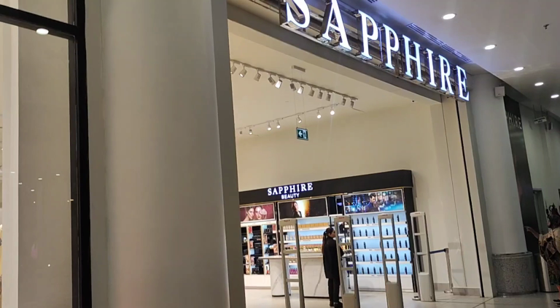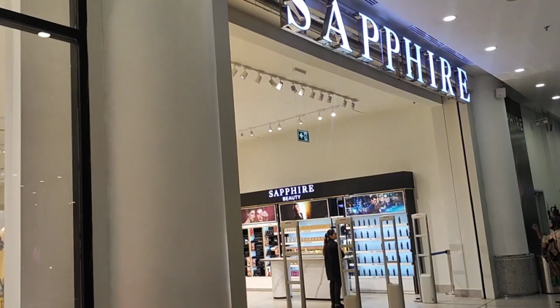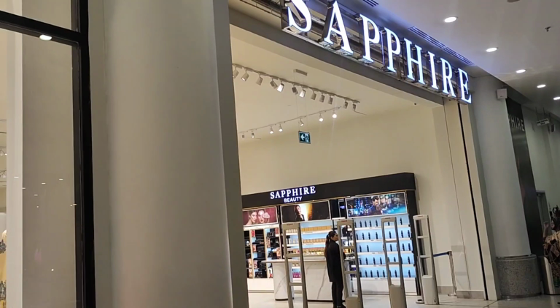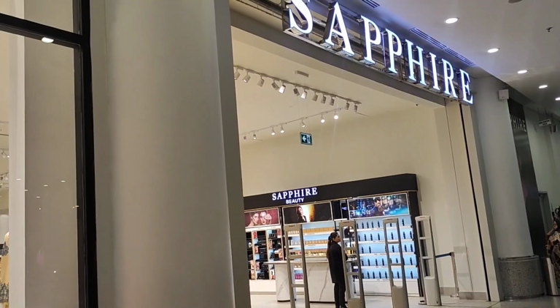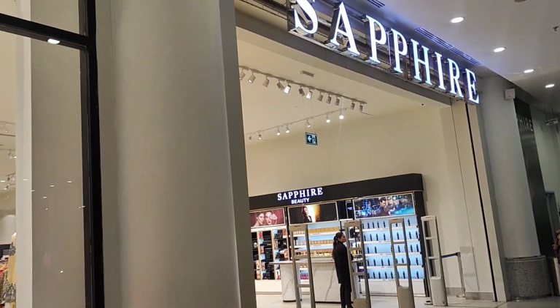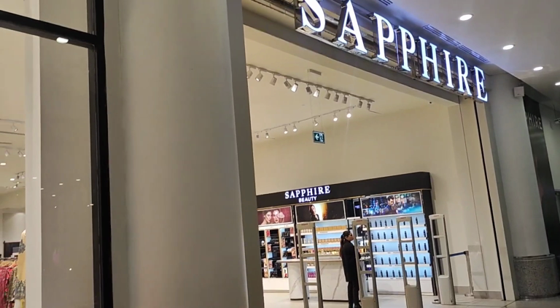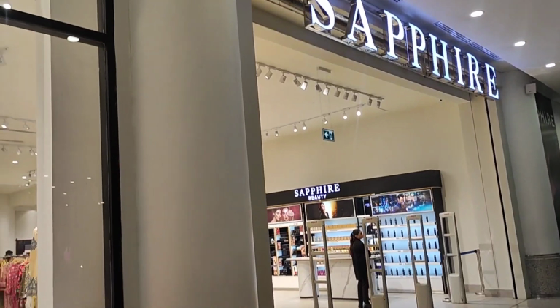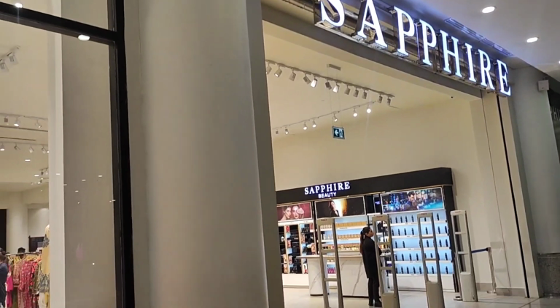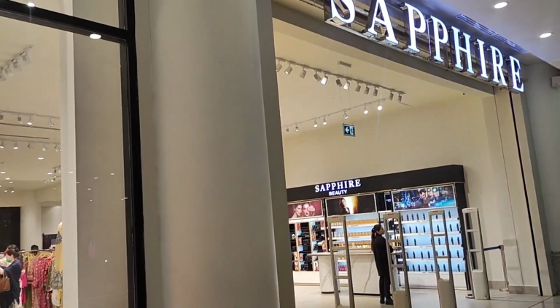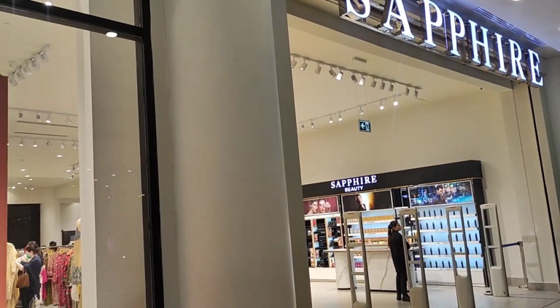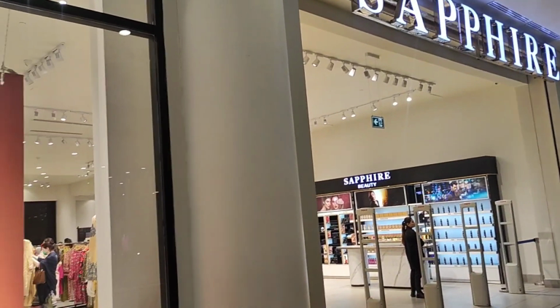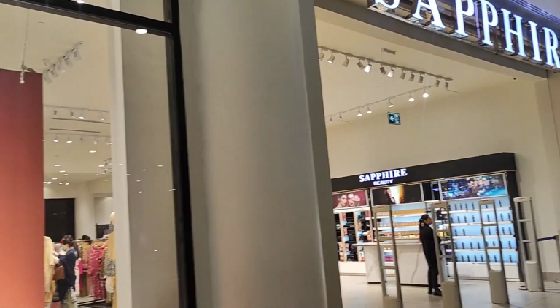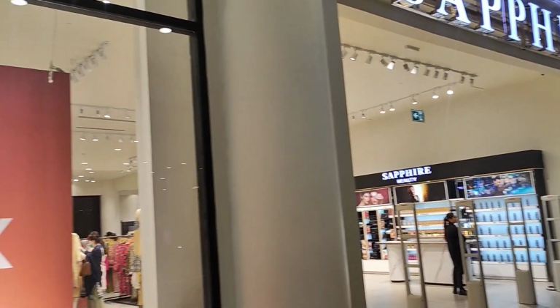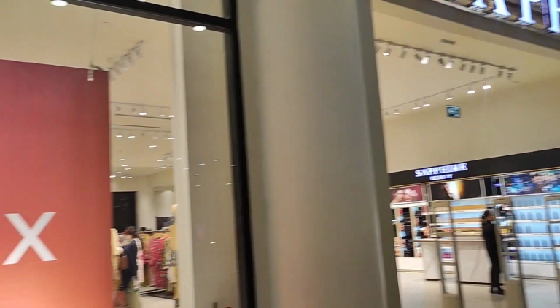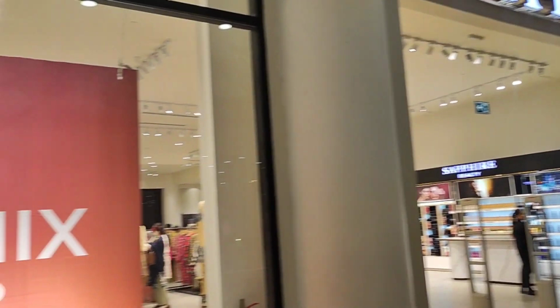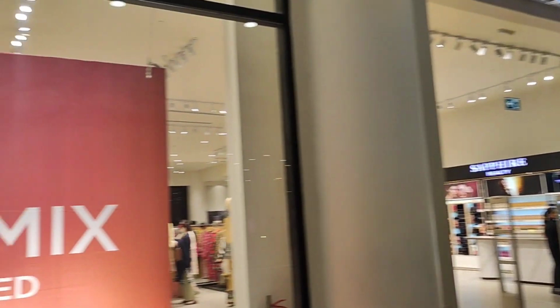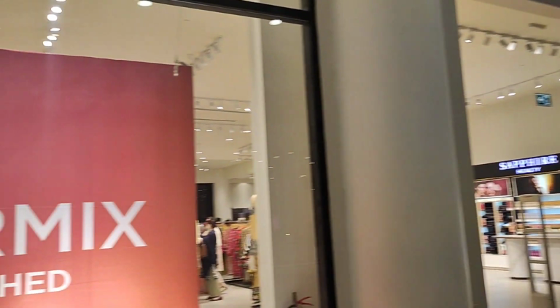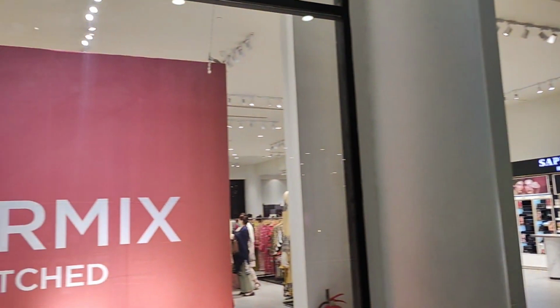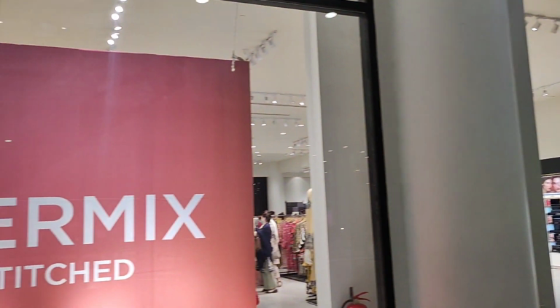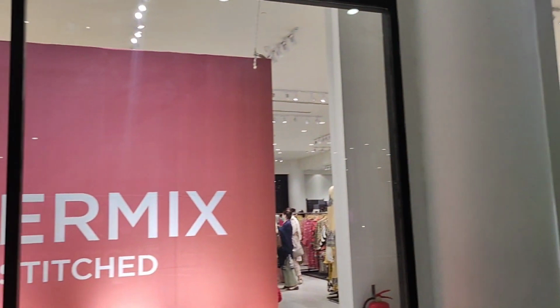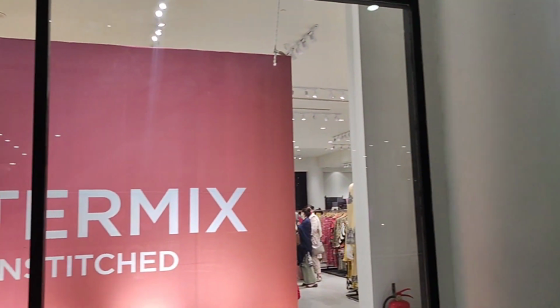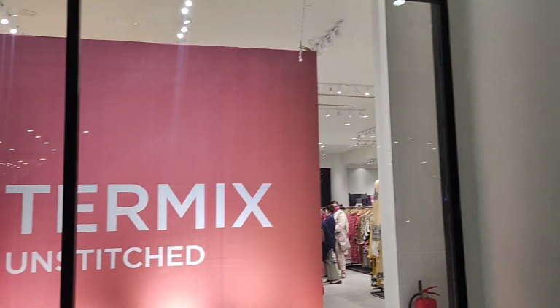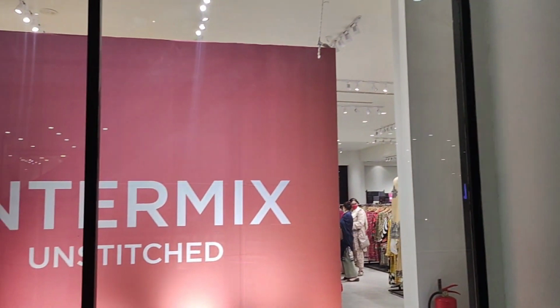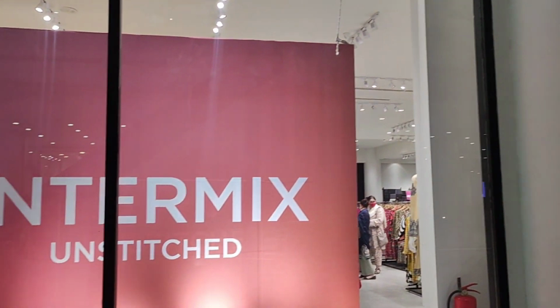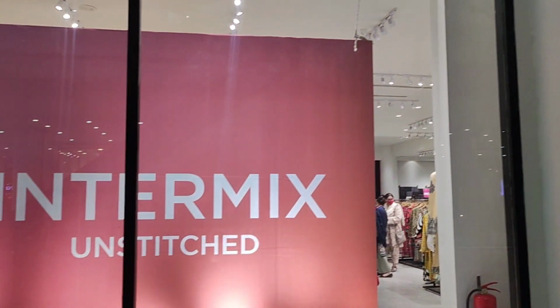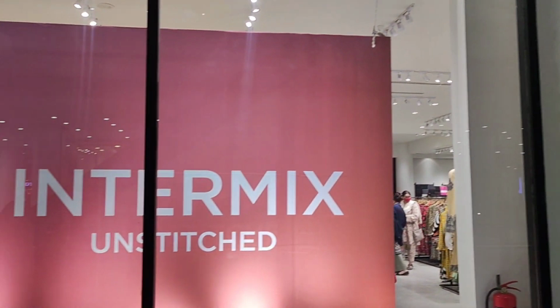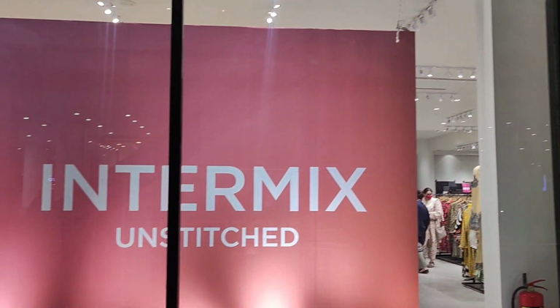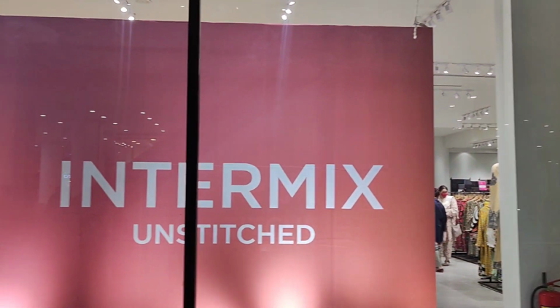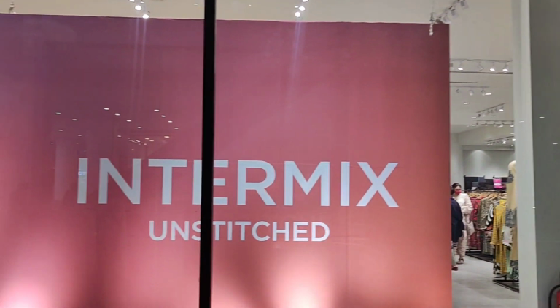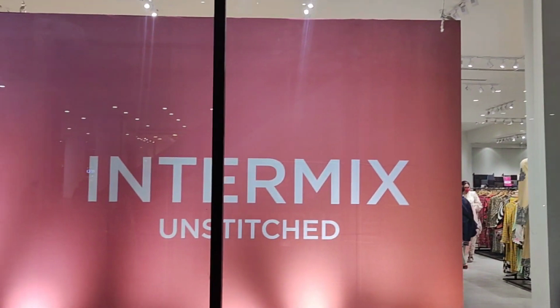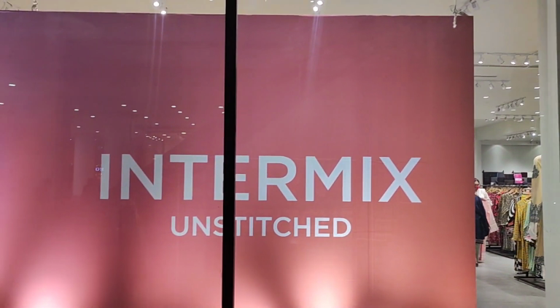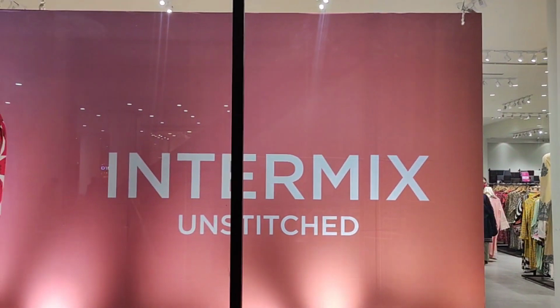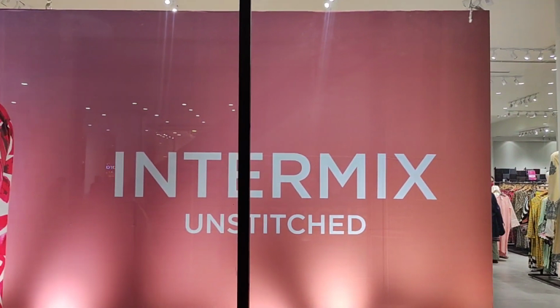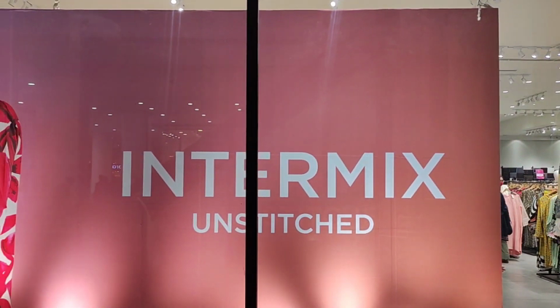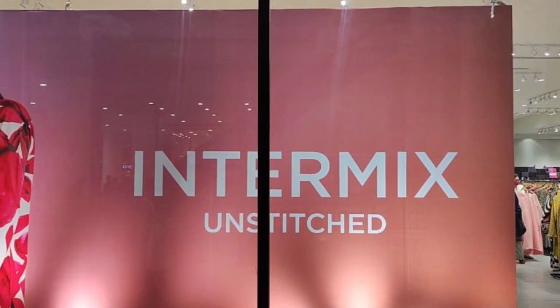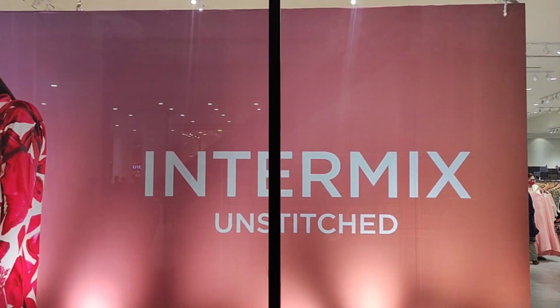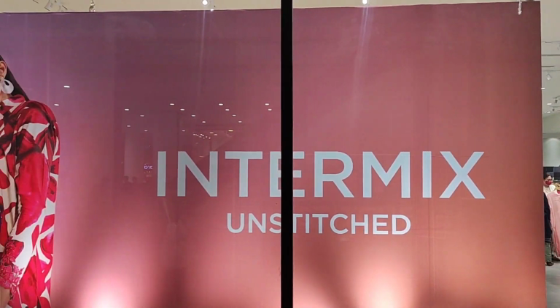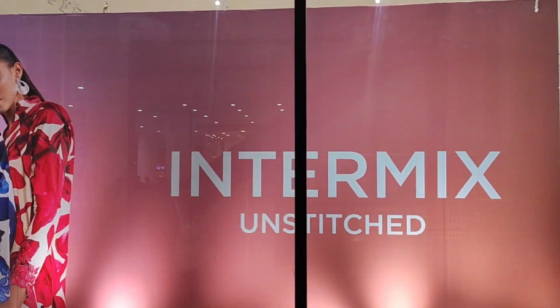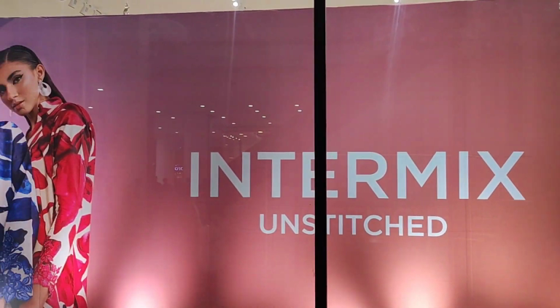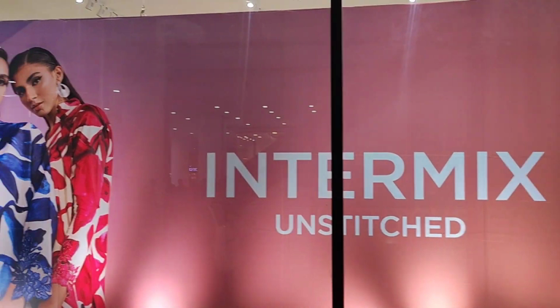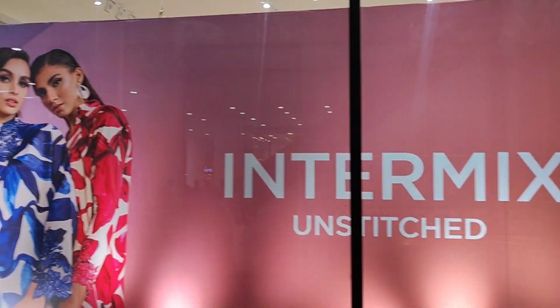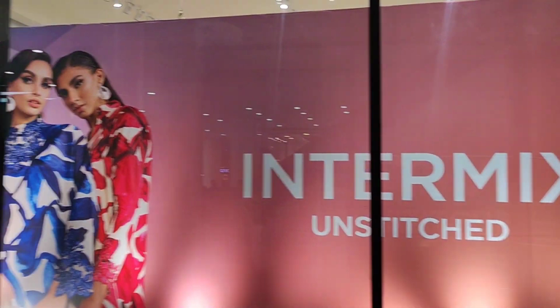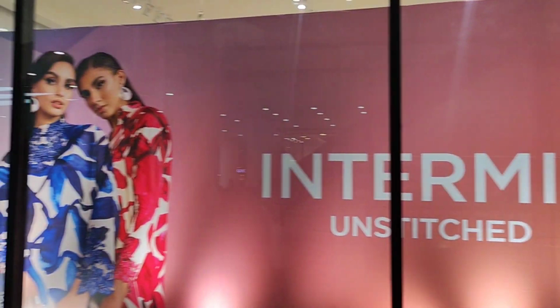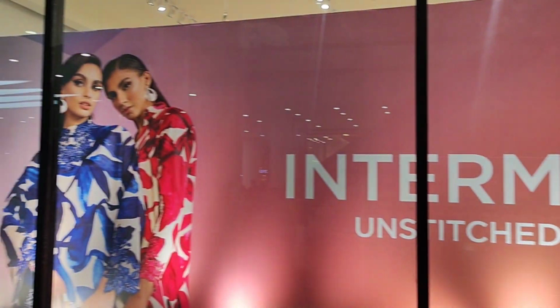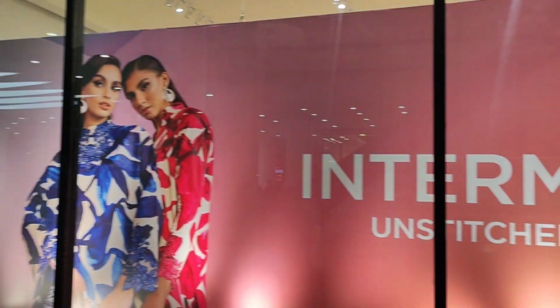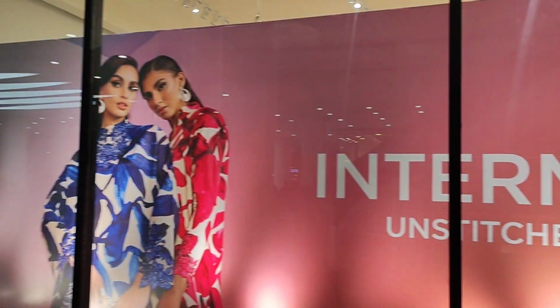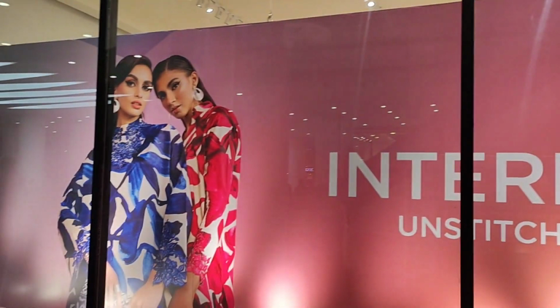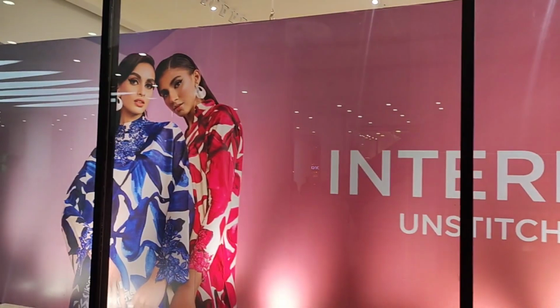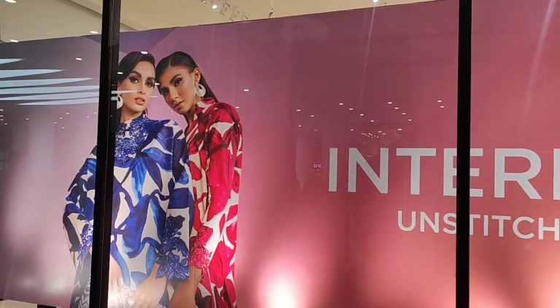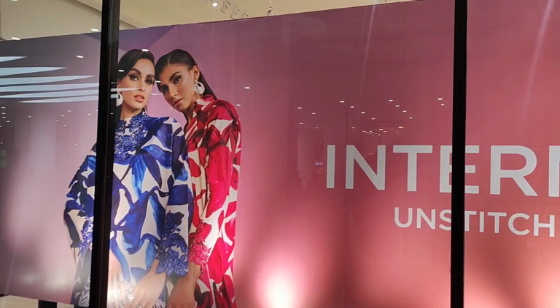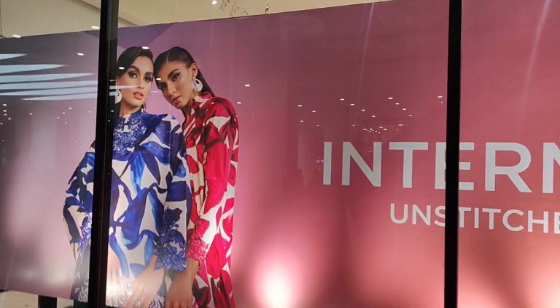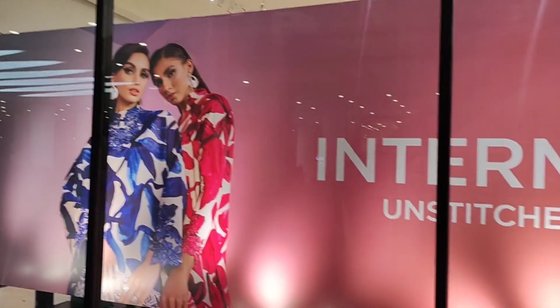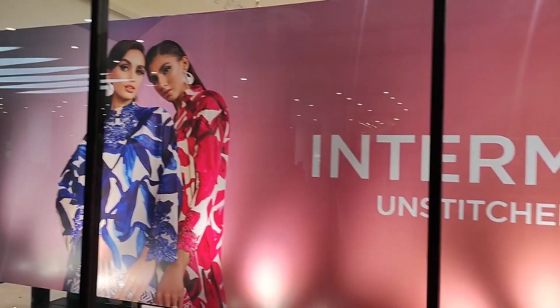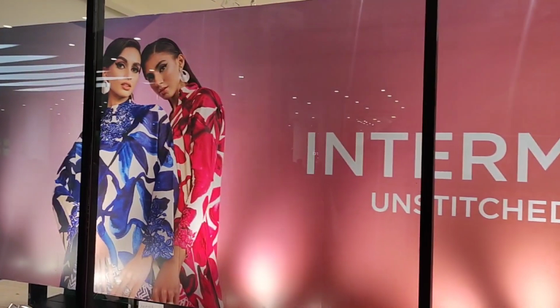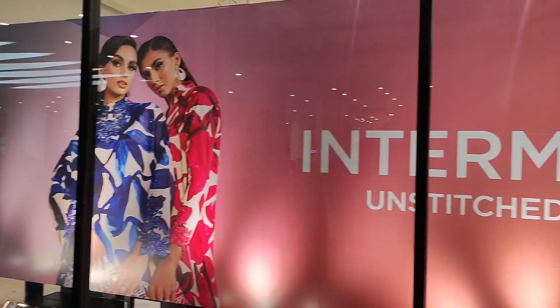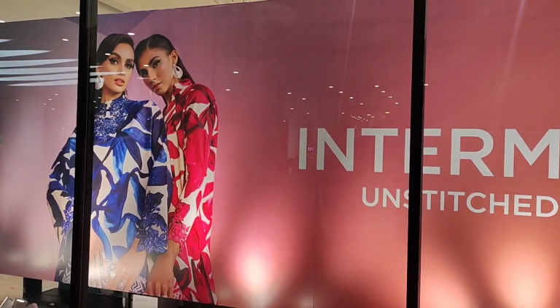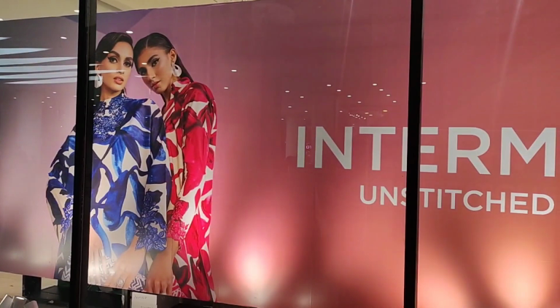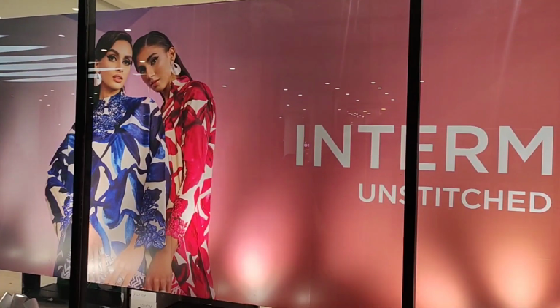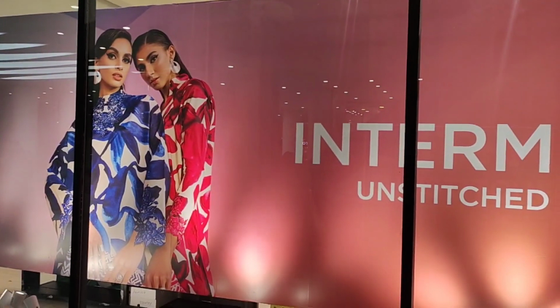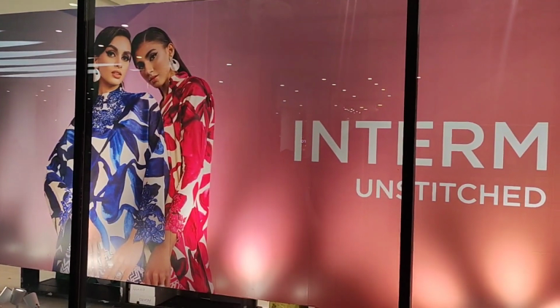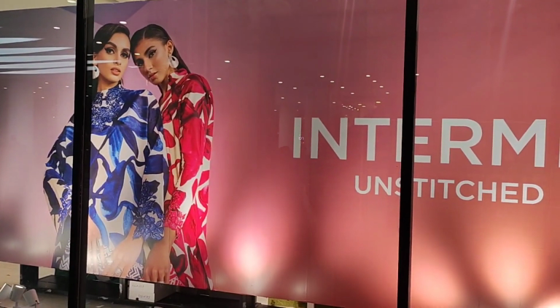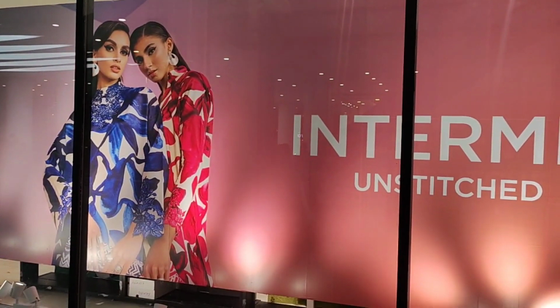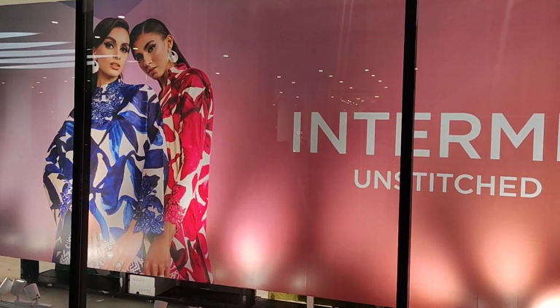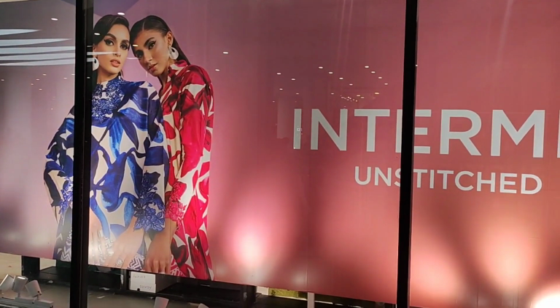Assalamualaikum everyone, welcome back to my channel. Sapphire Intermix un-stitched collection has launched.